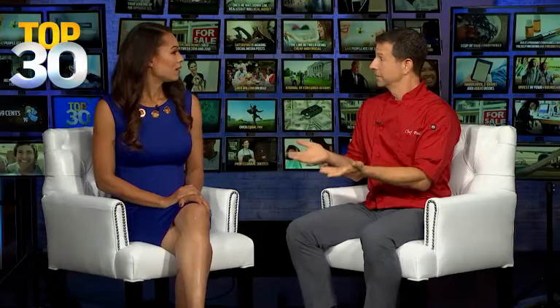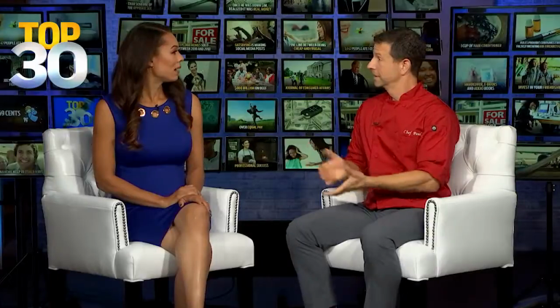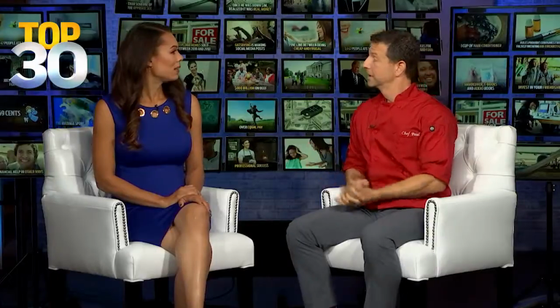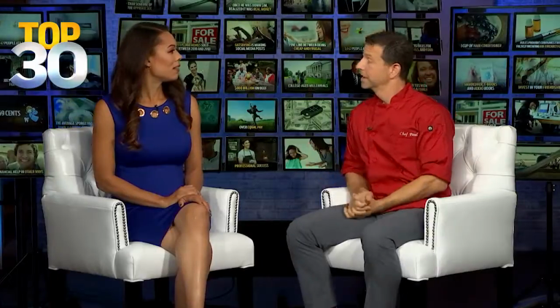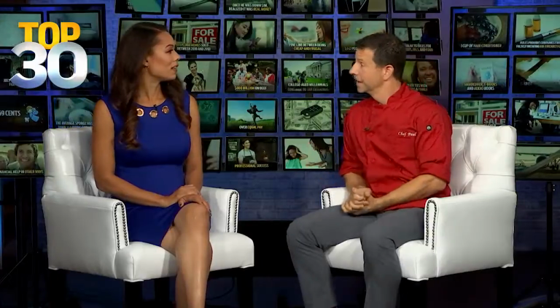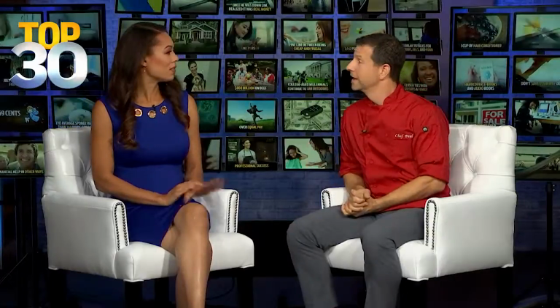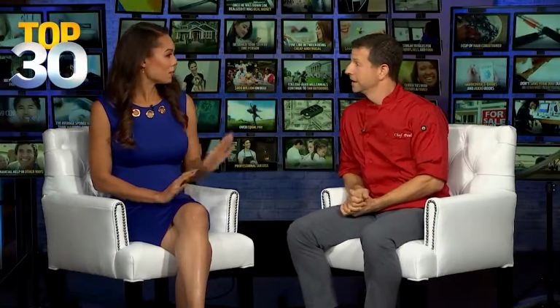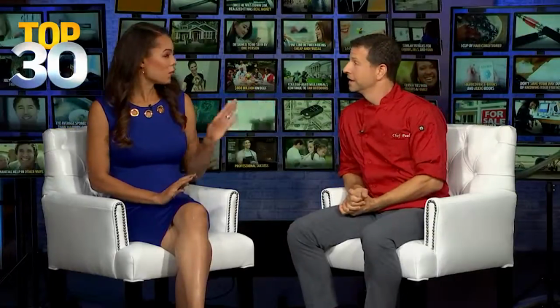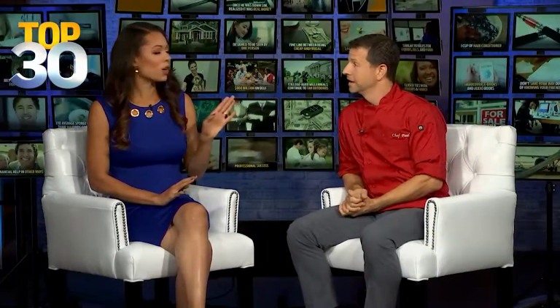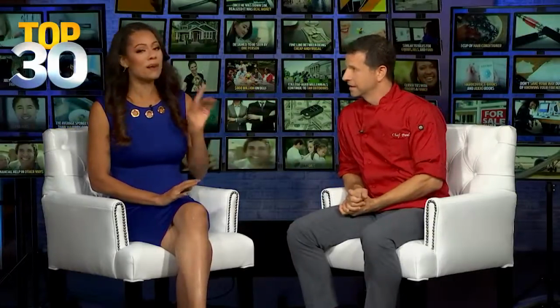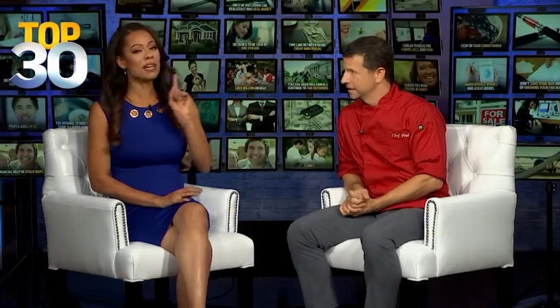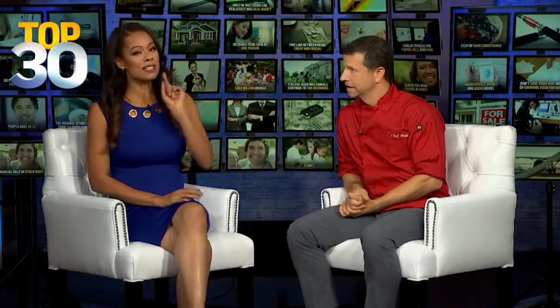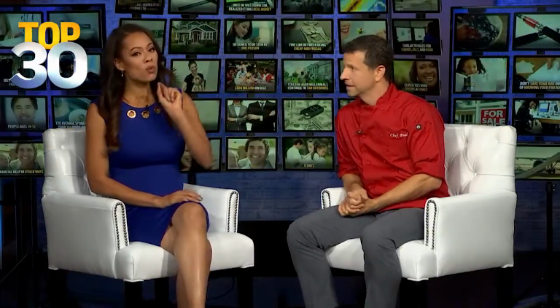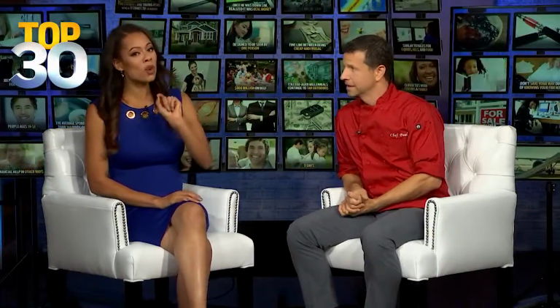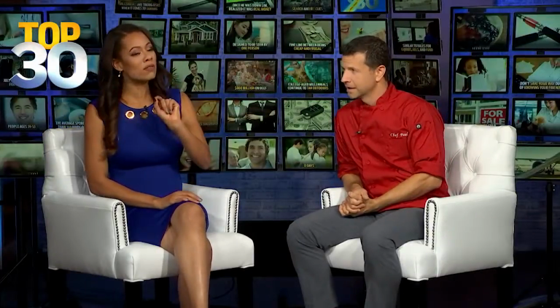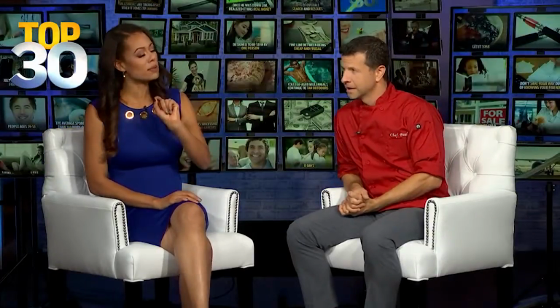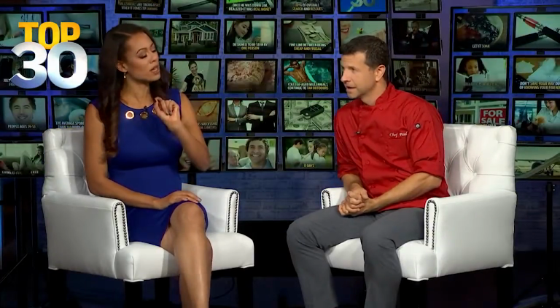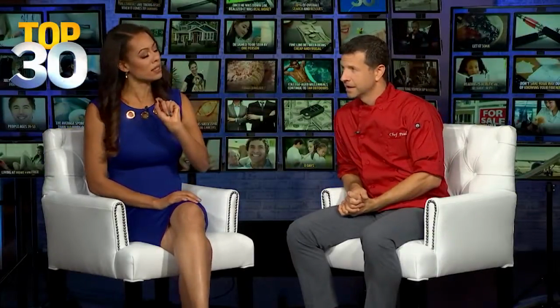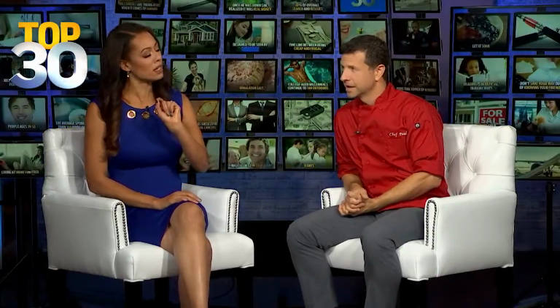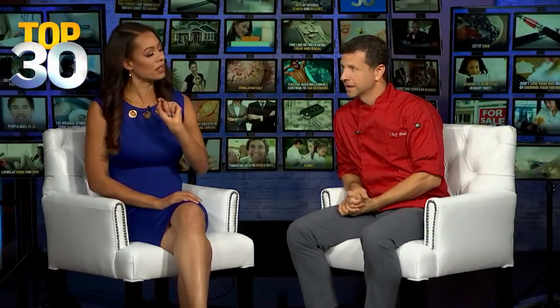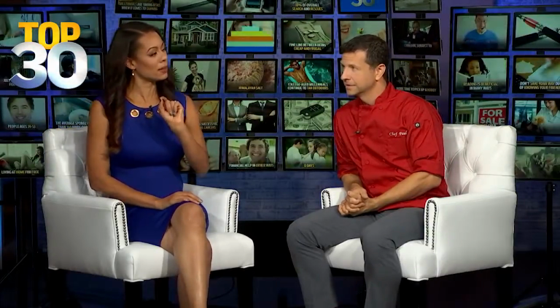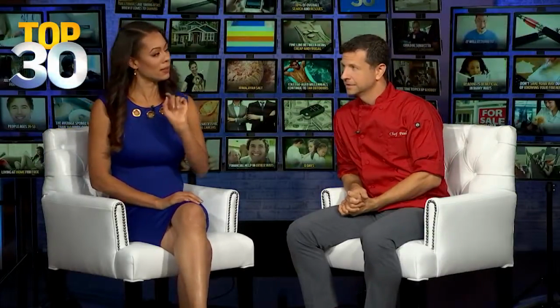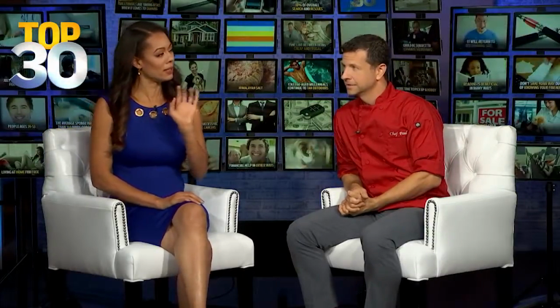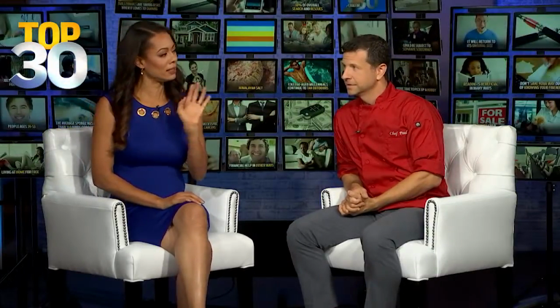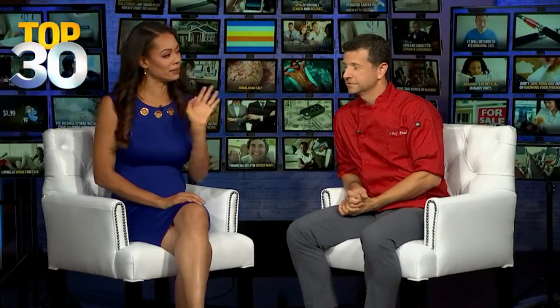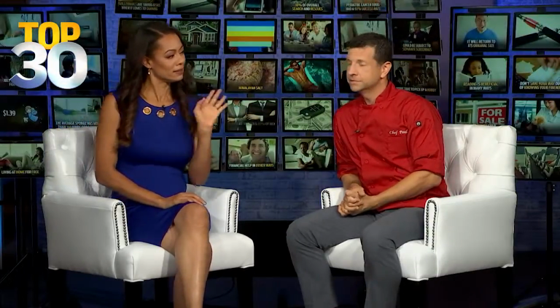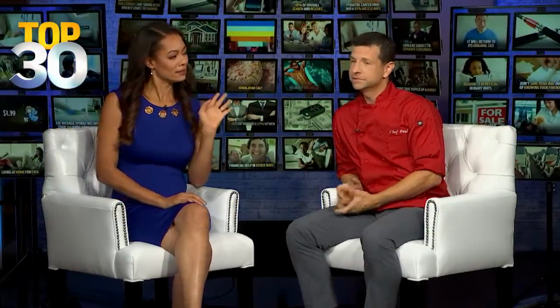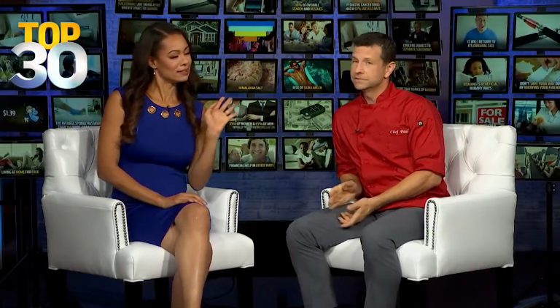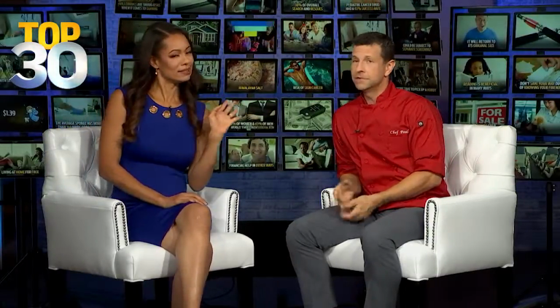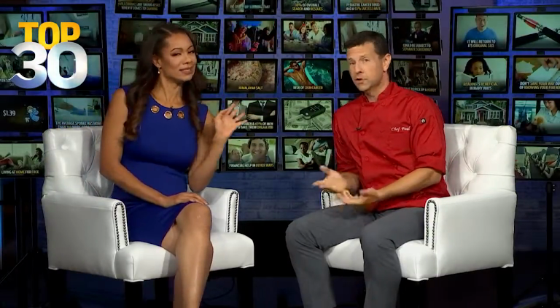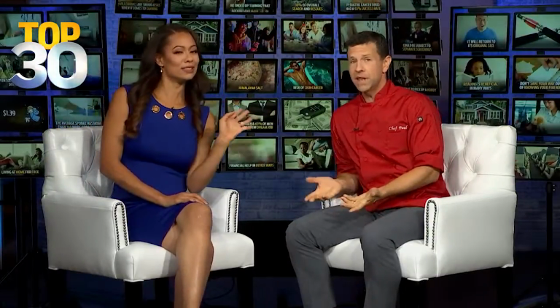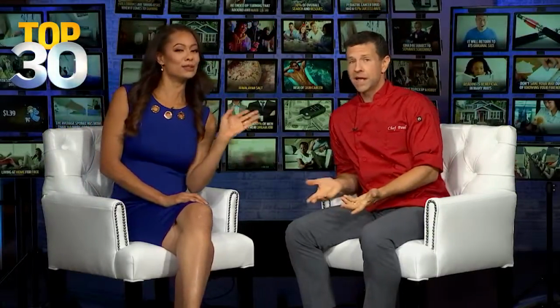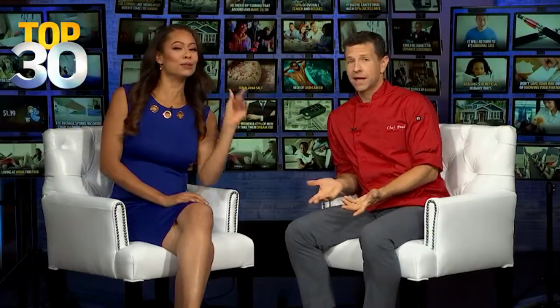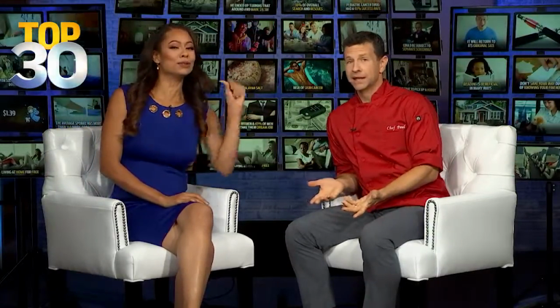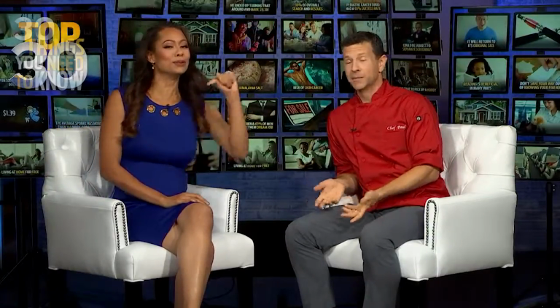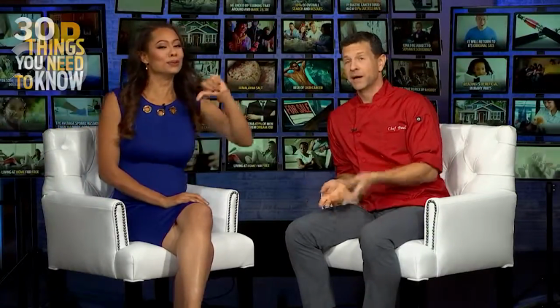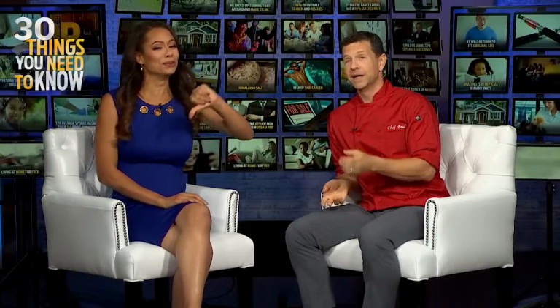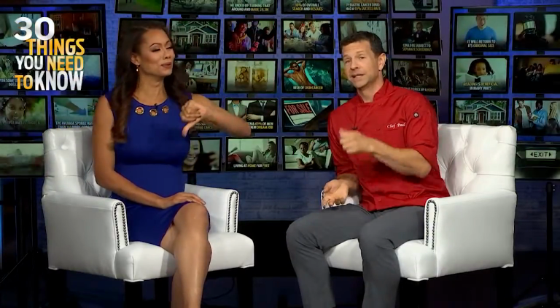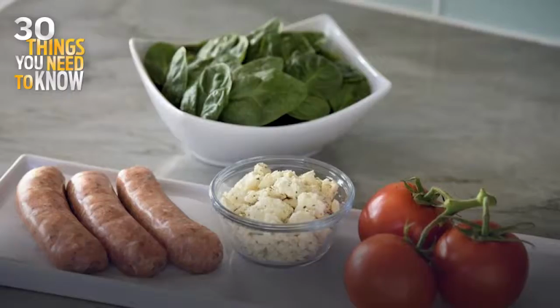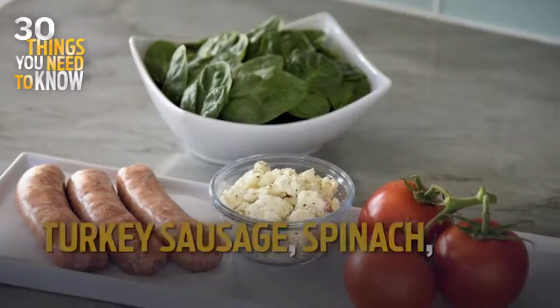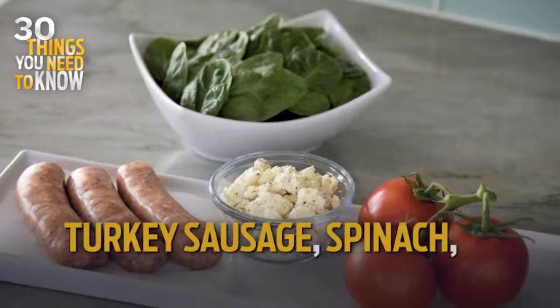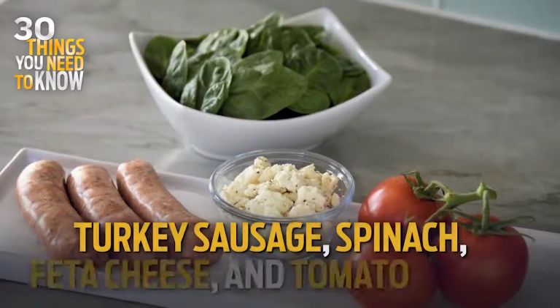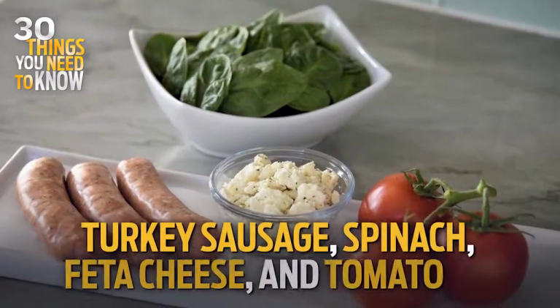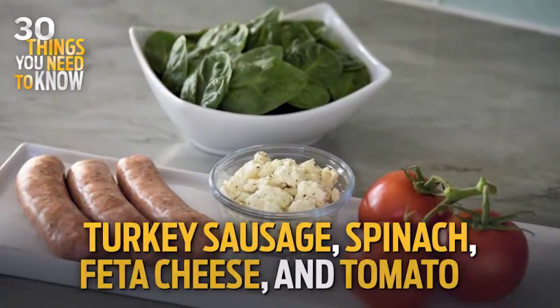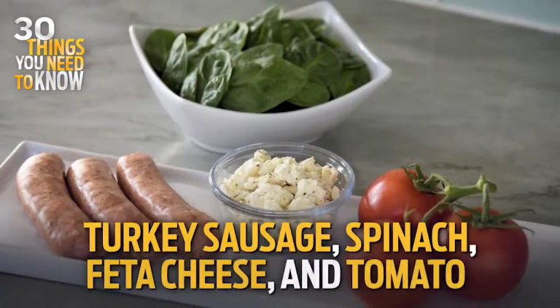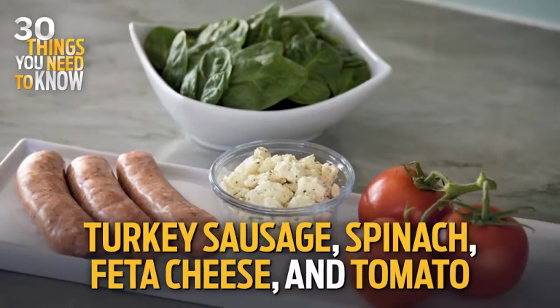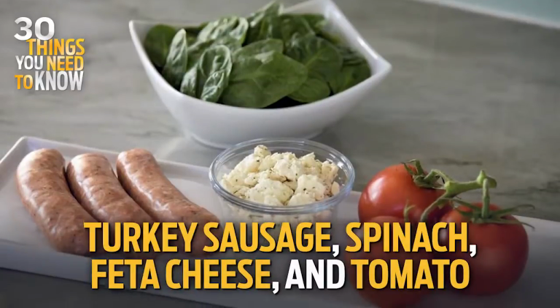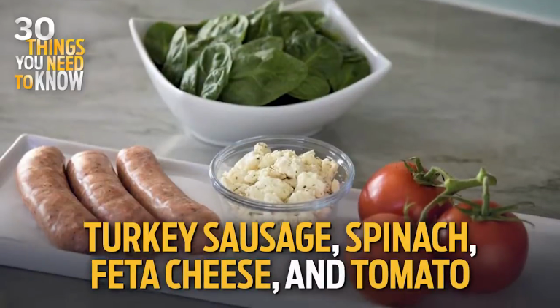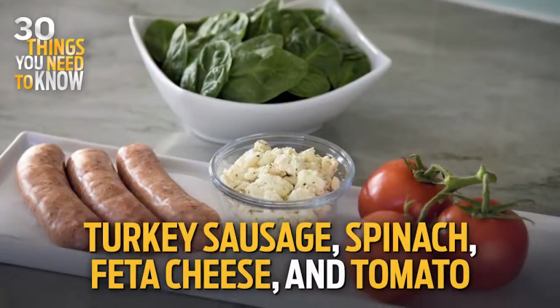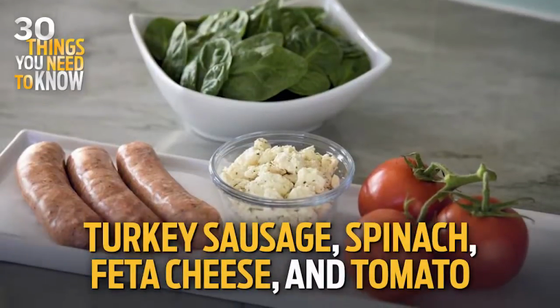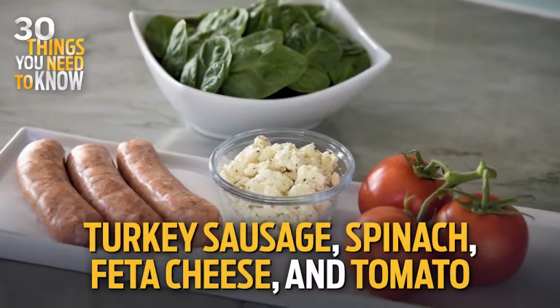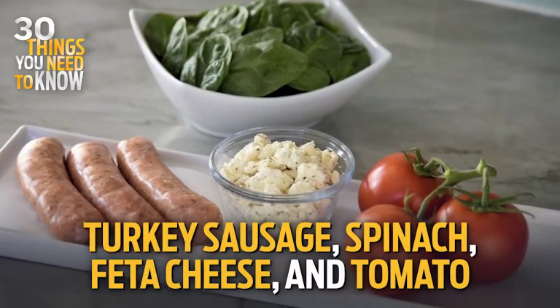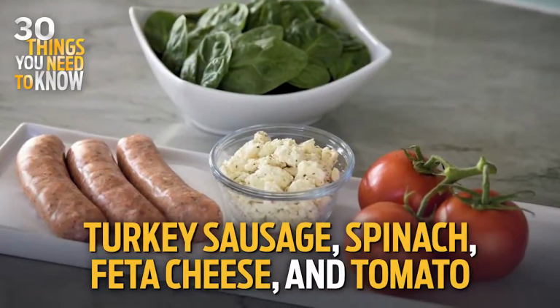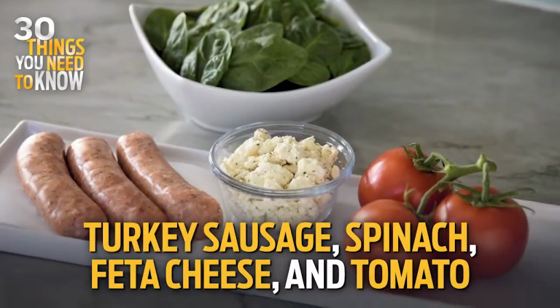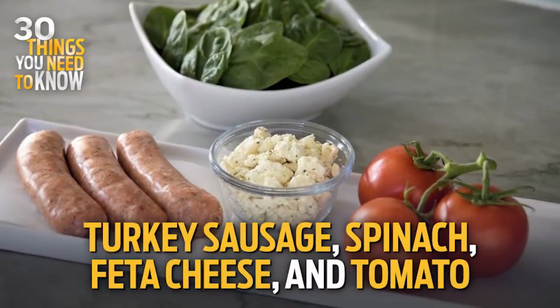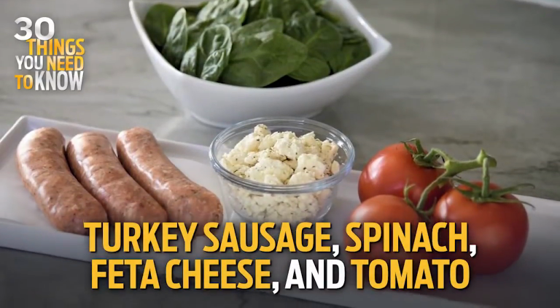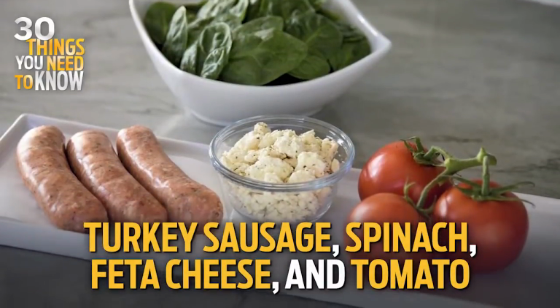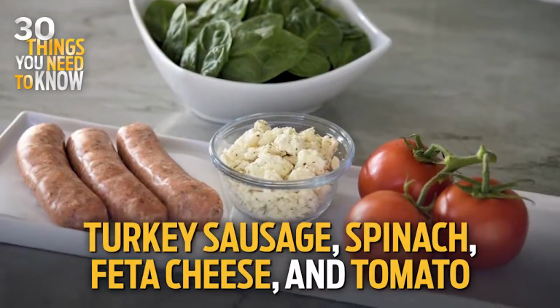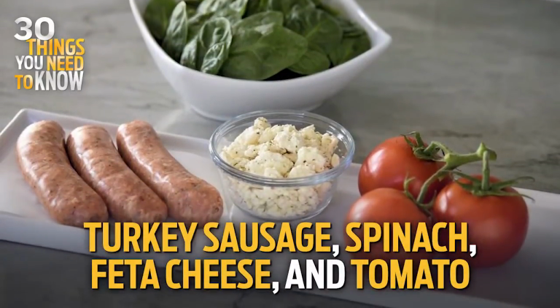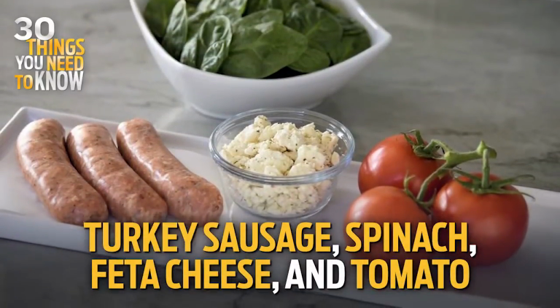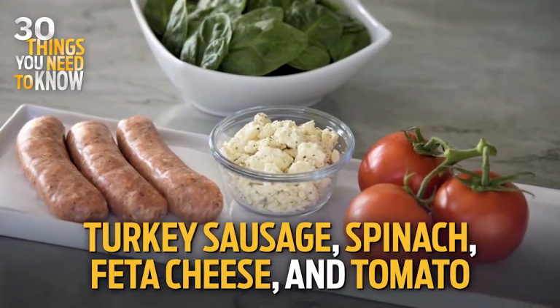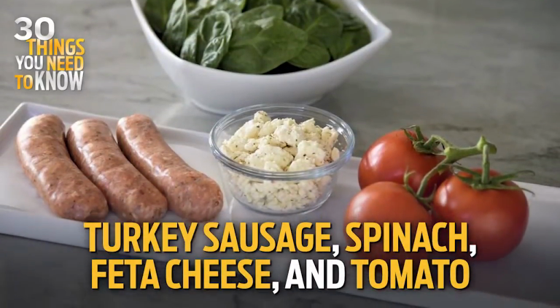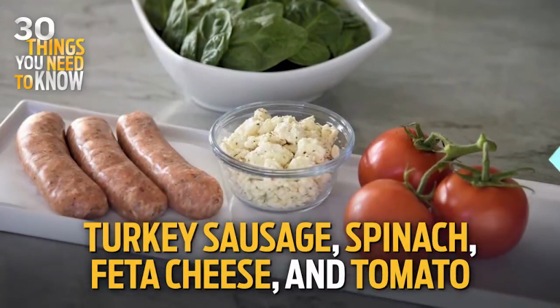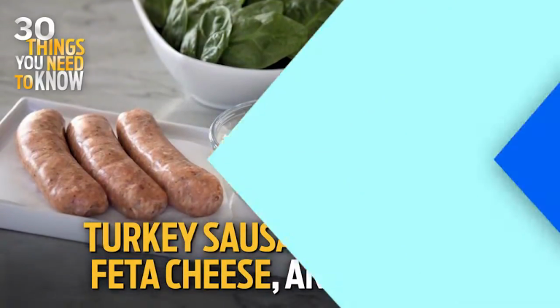I love it — the four! I'm guessing one of them's onion, am I right? You could add onion, but it's turkey, sausage, spinach, feta, and tomato.